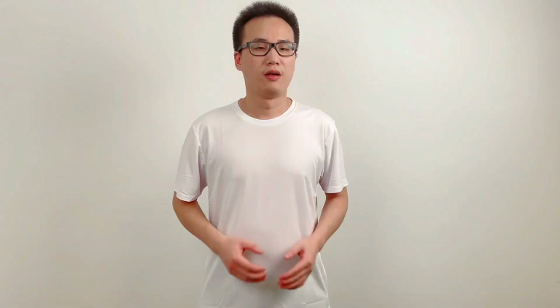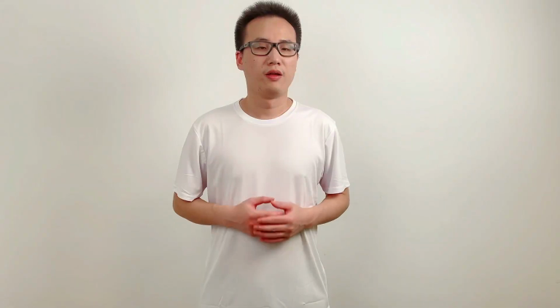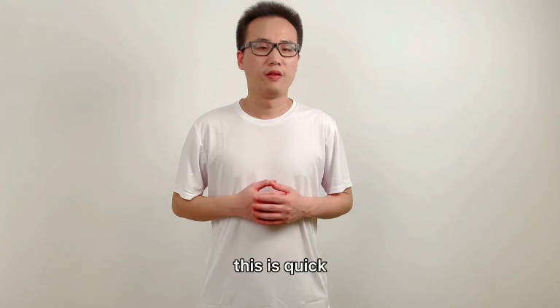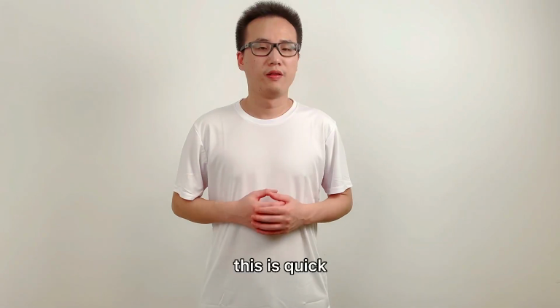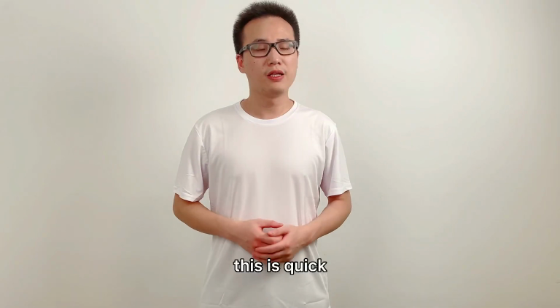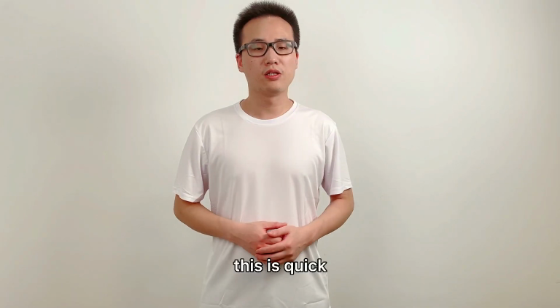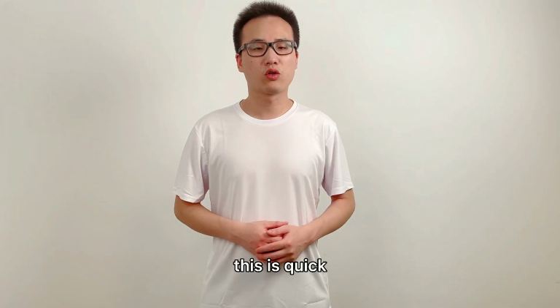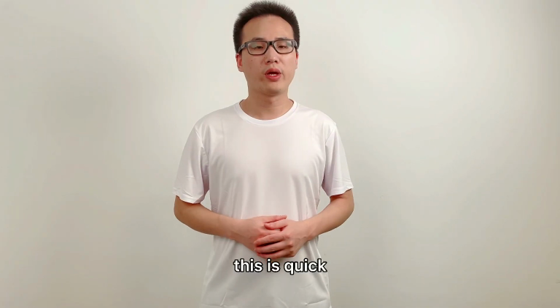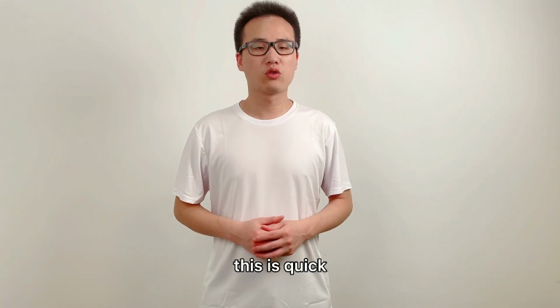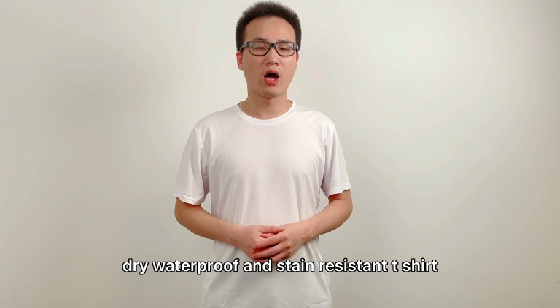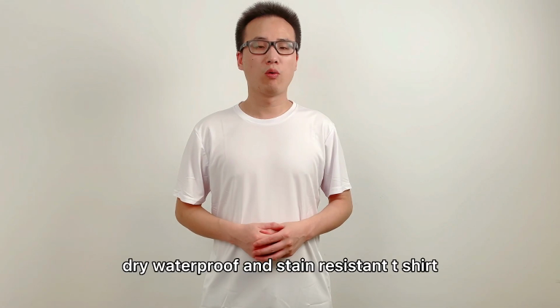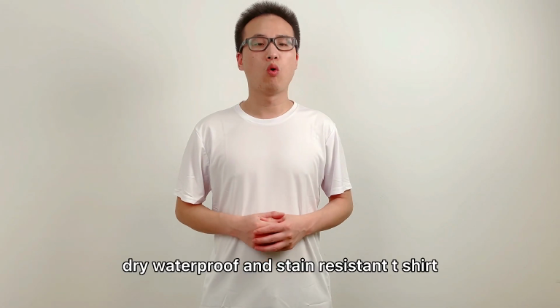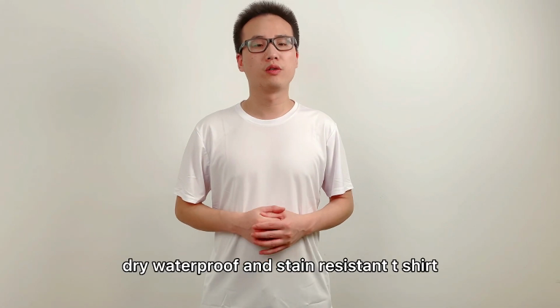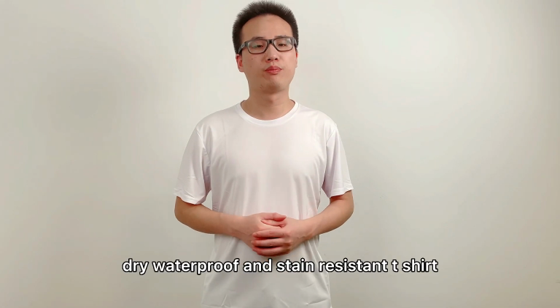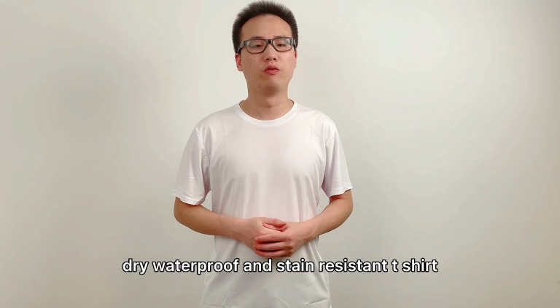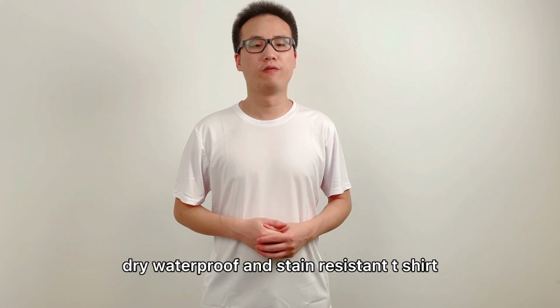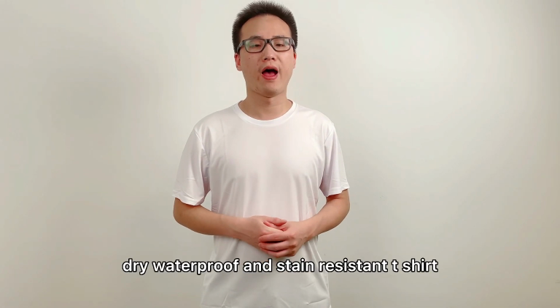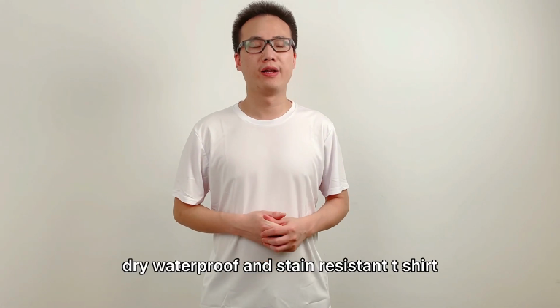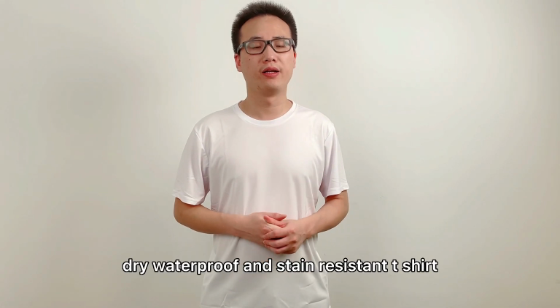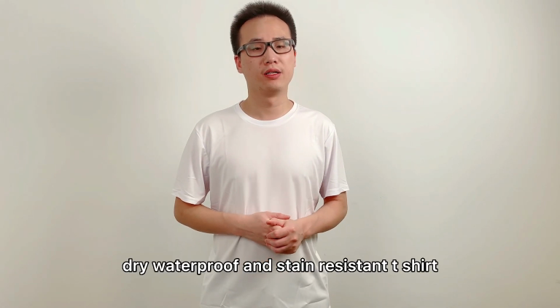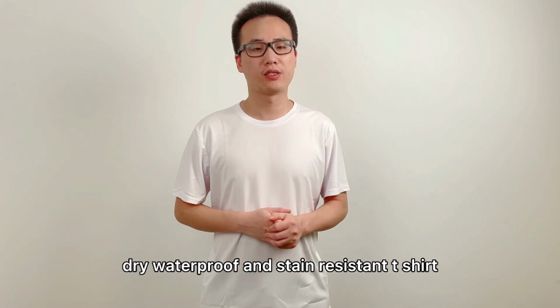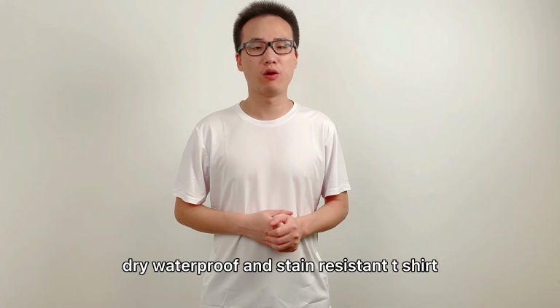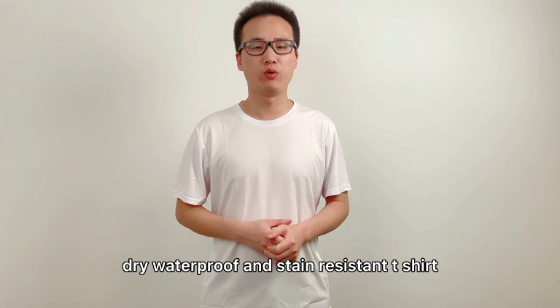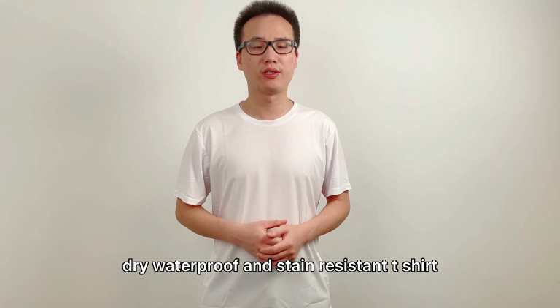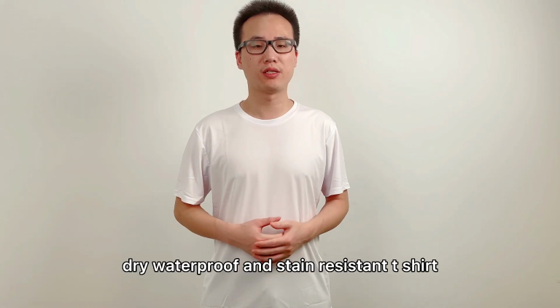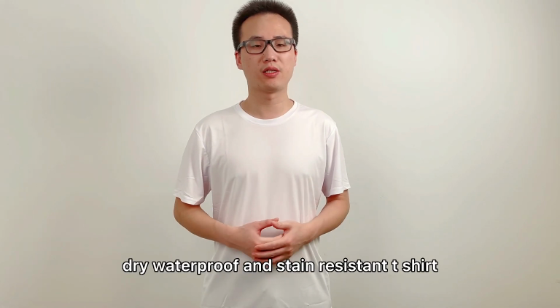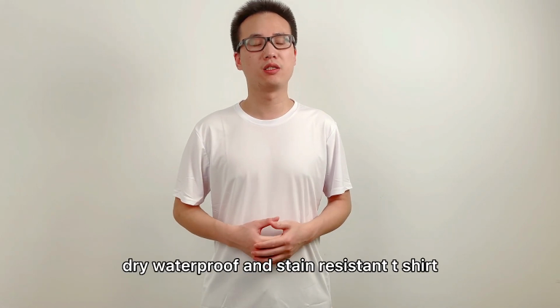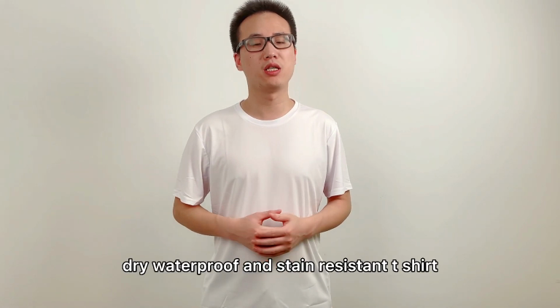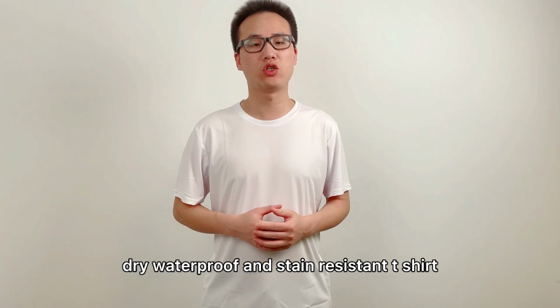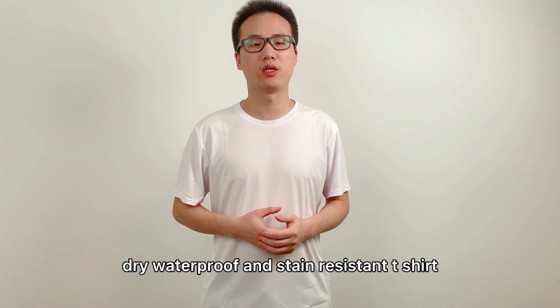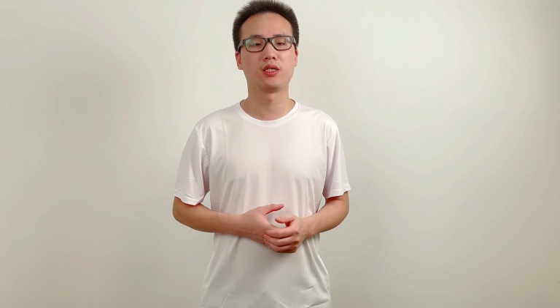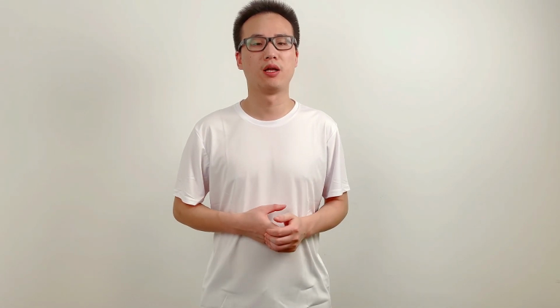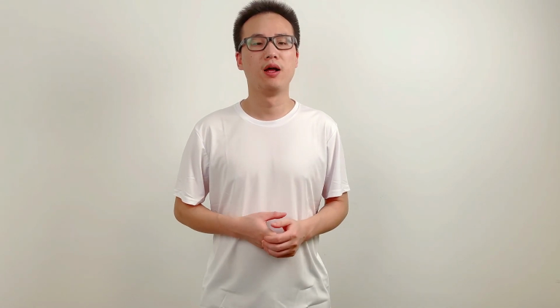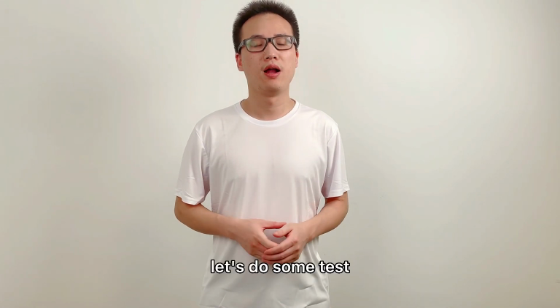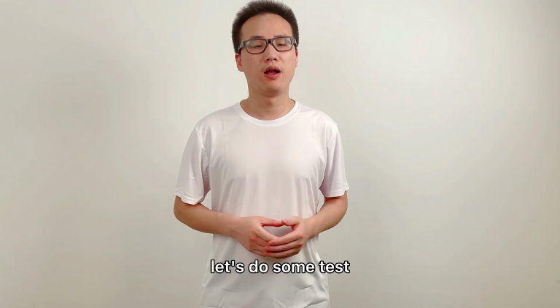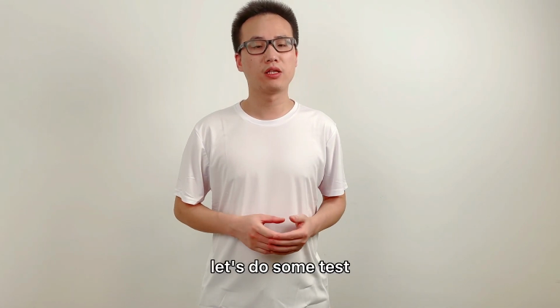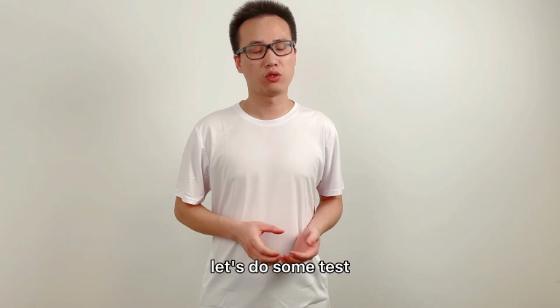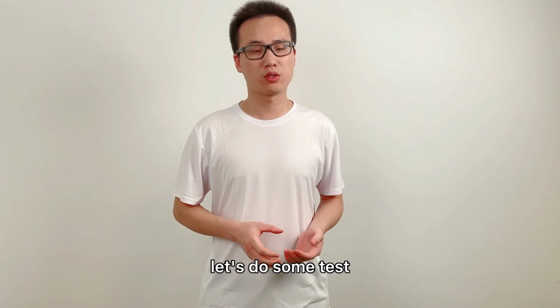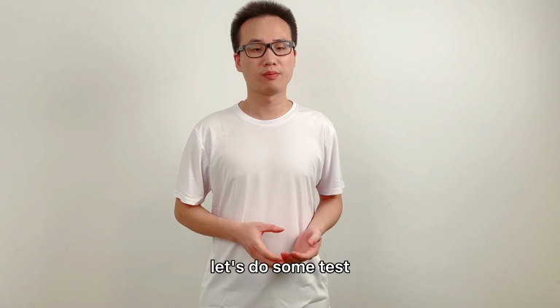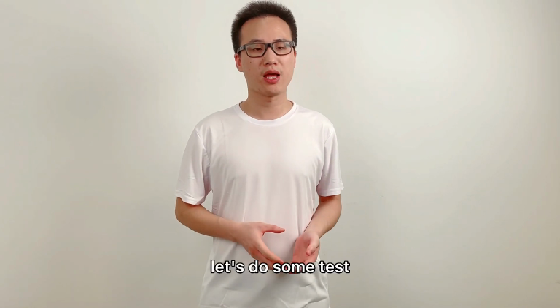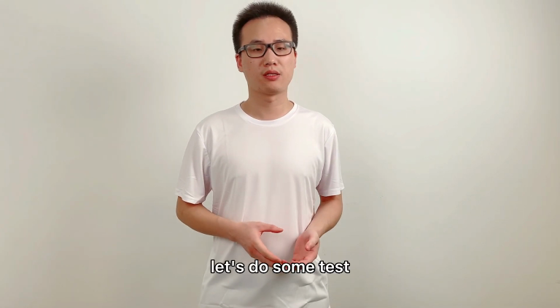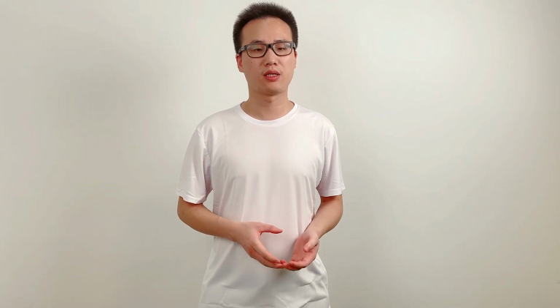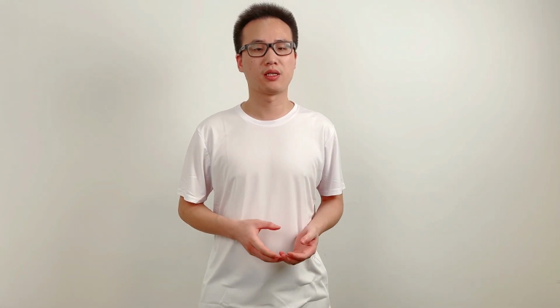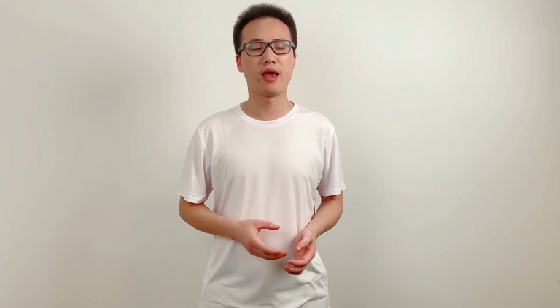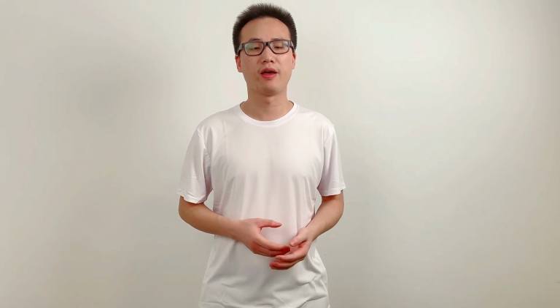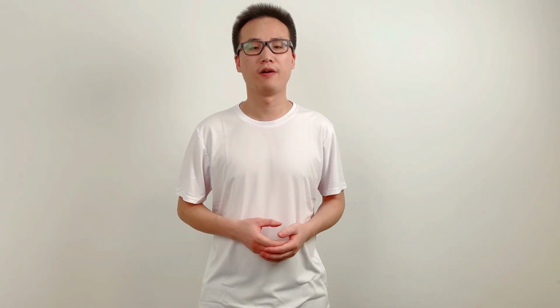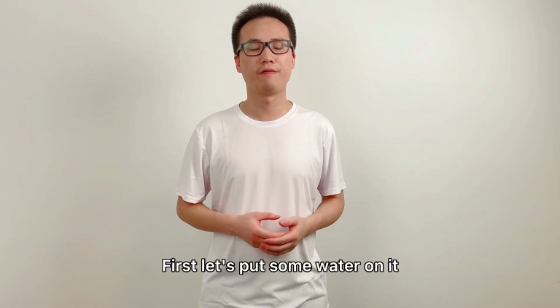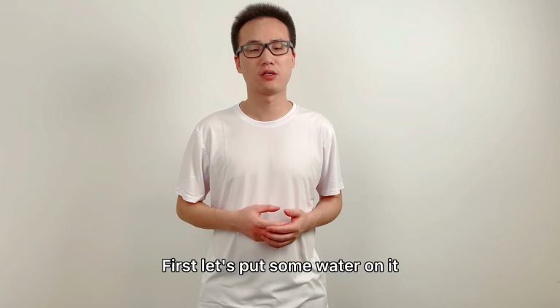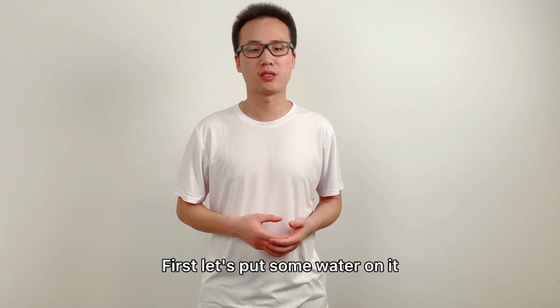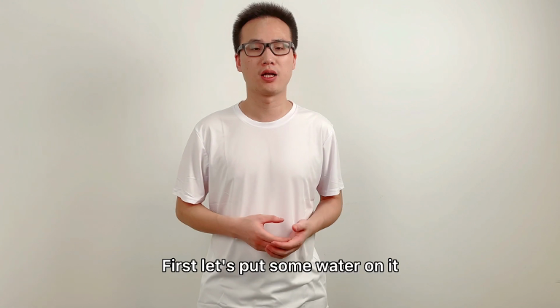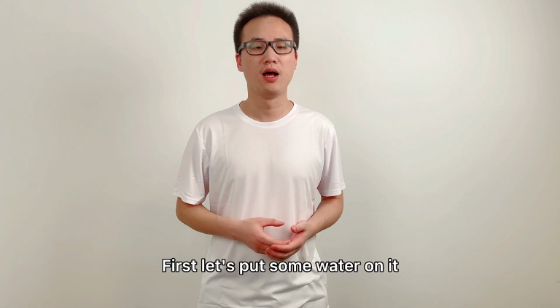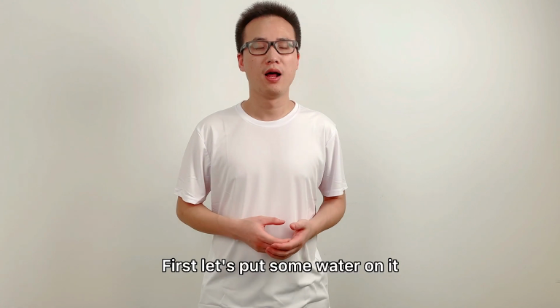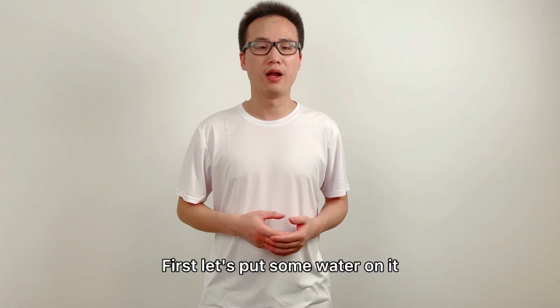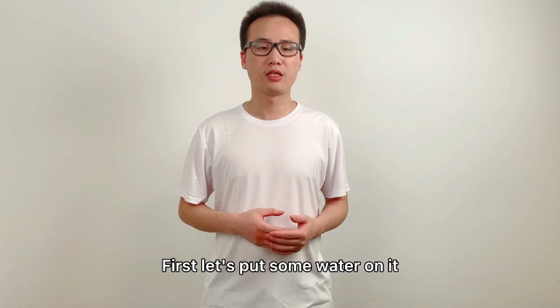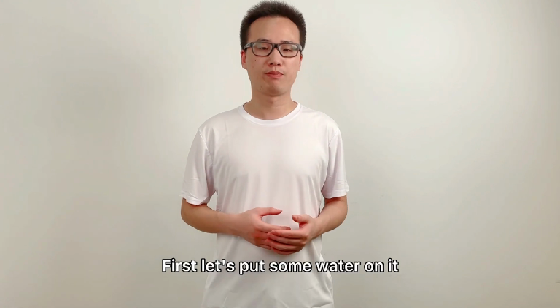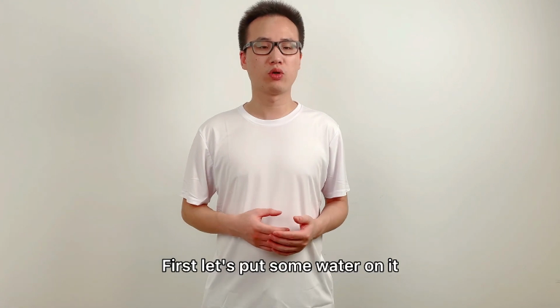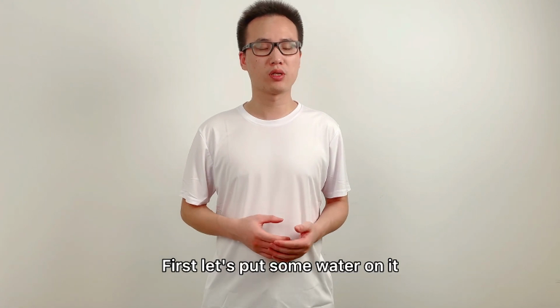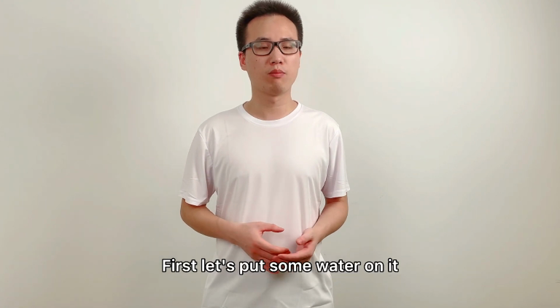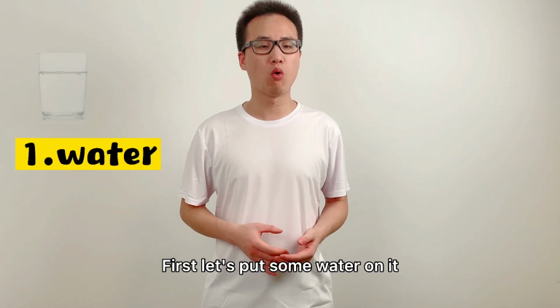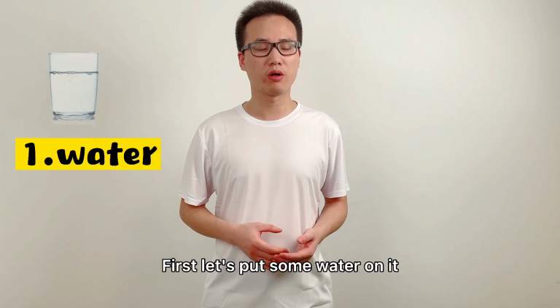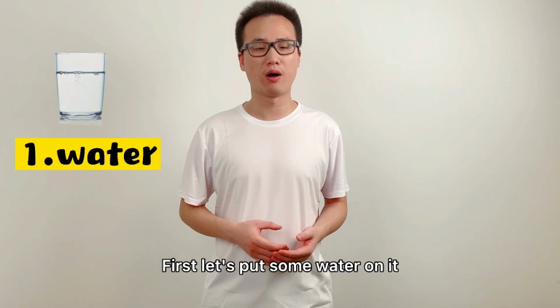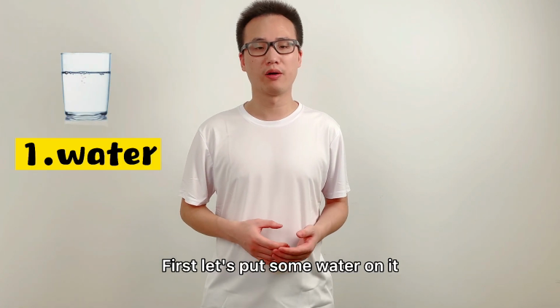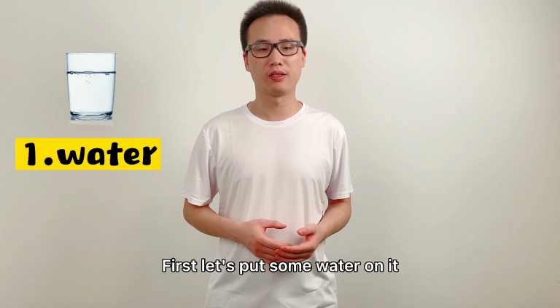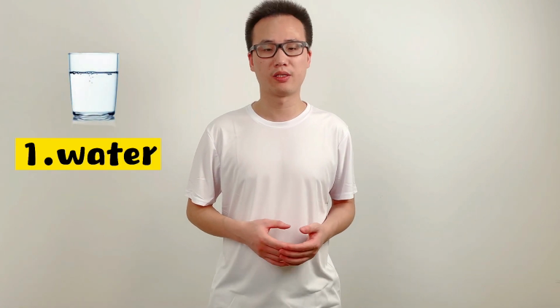This is a quick-dry waterproof and stain-resistant t-shirt. Let's do some tests today. First, let's put some water on it.